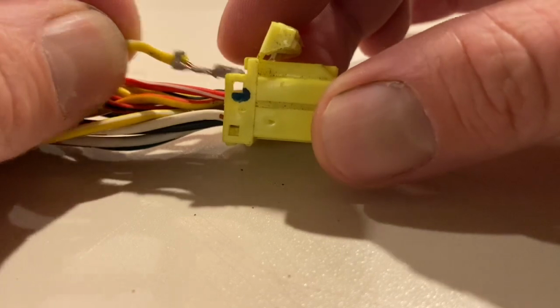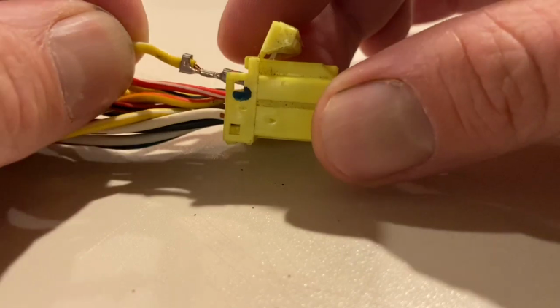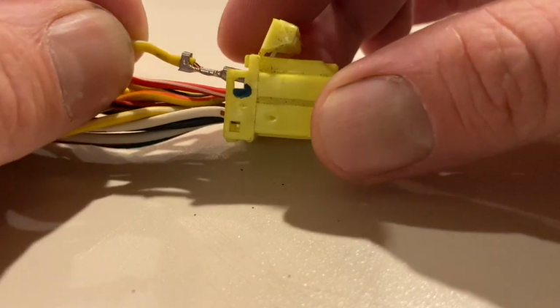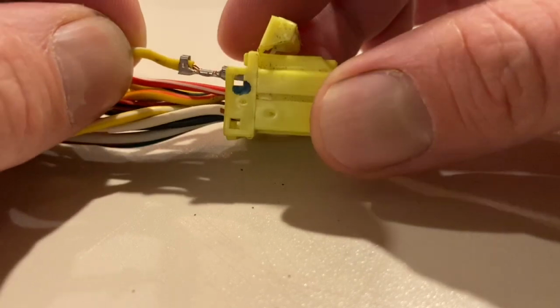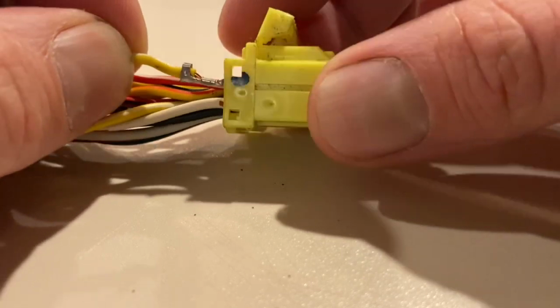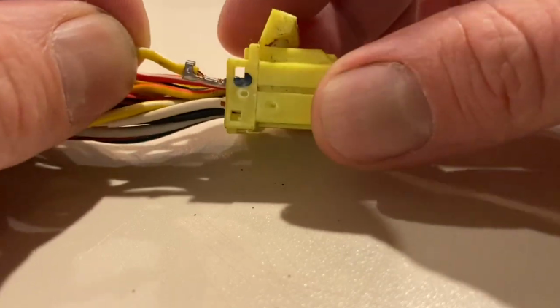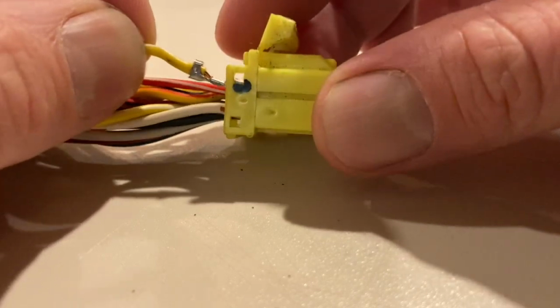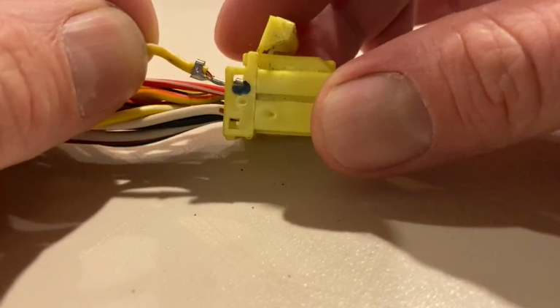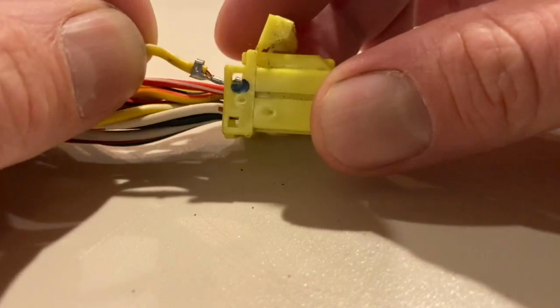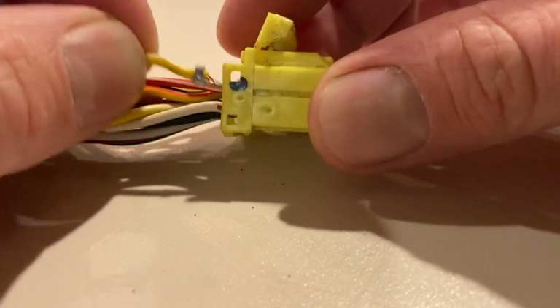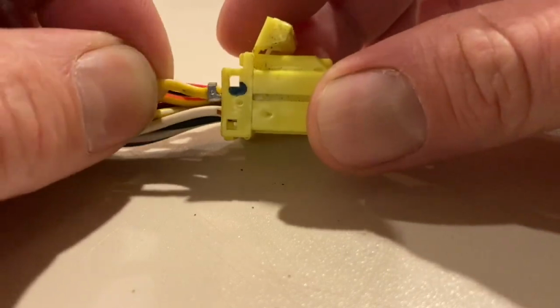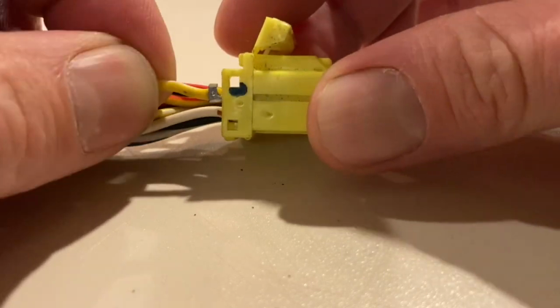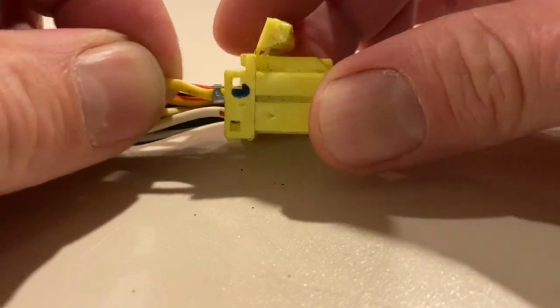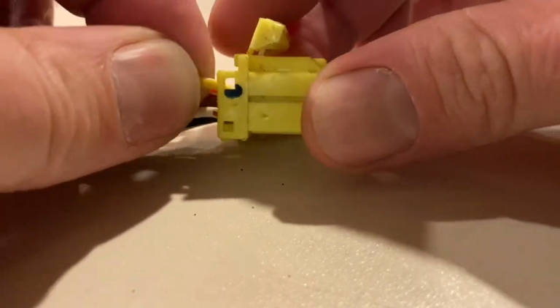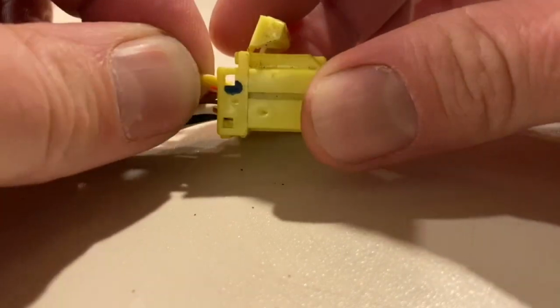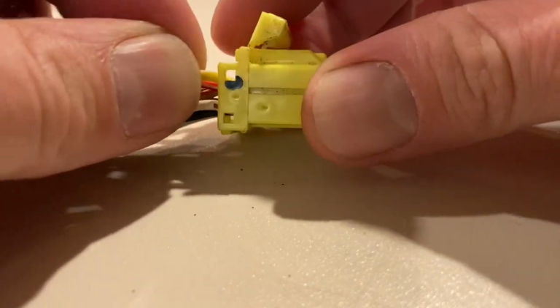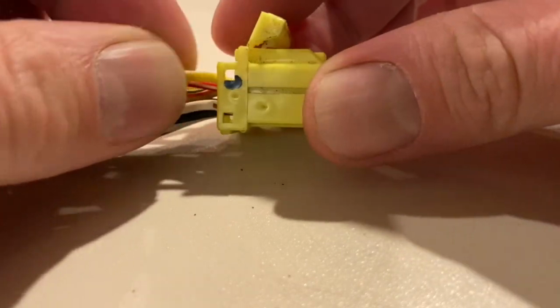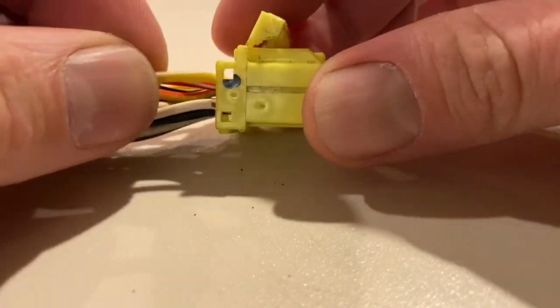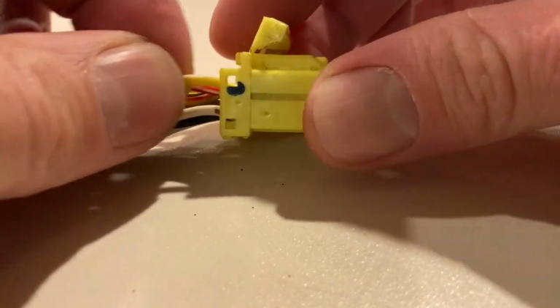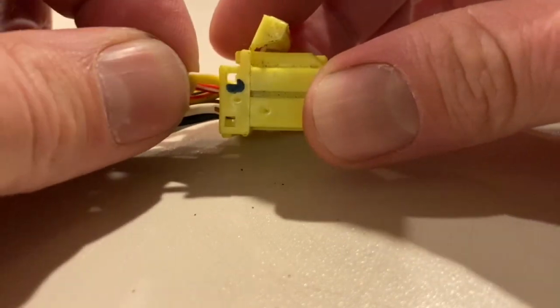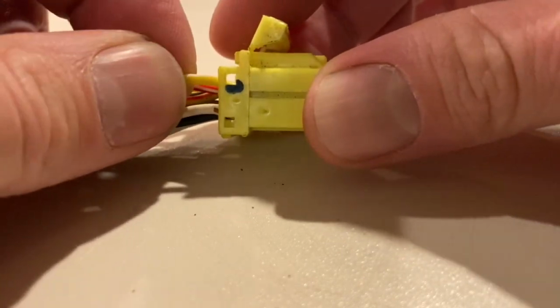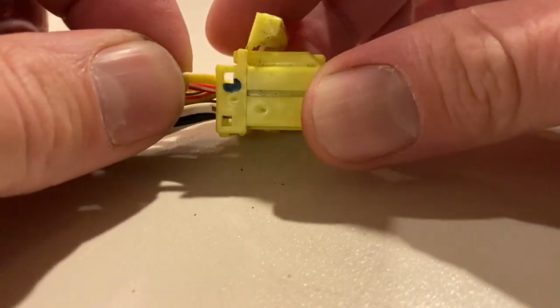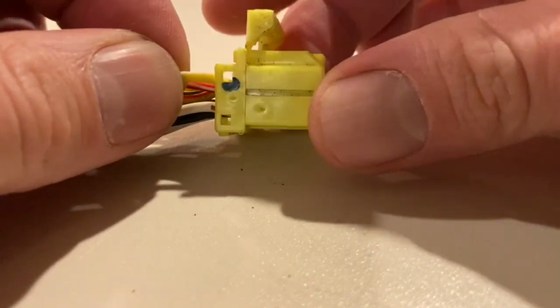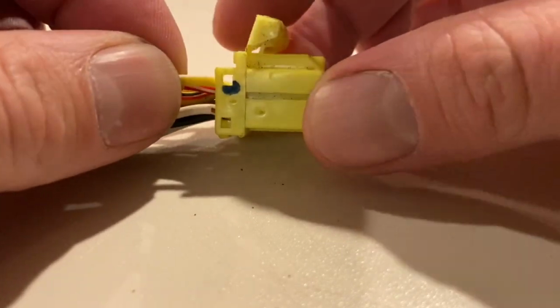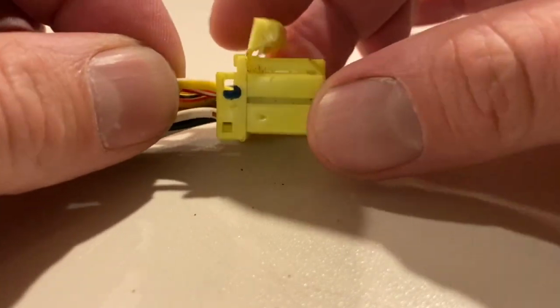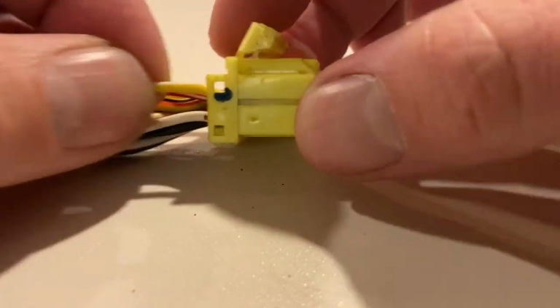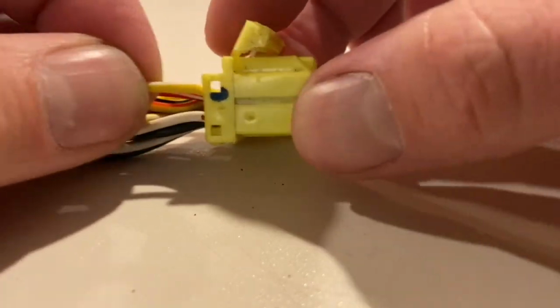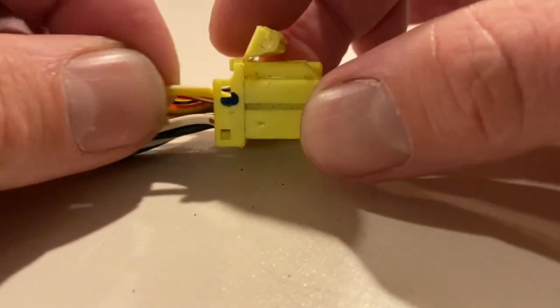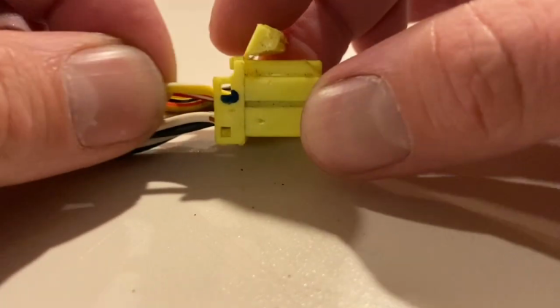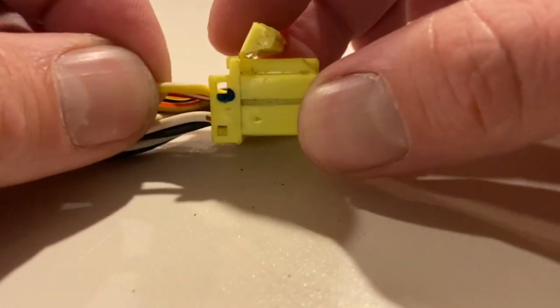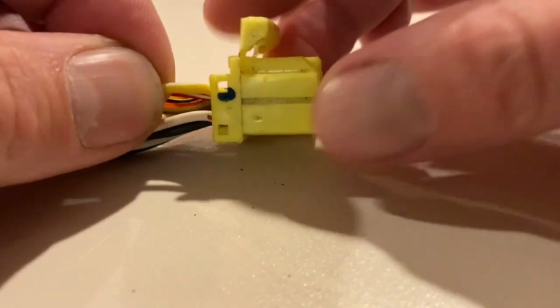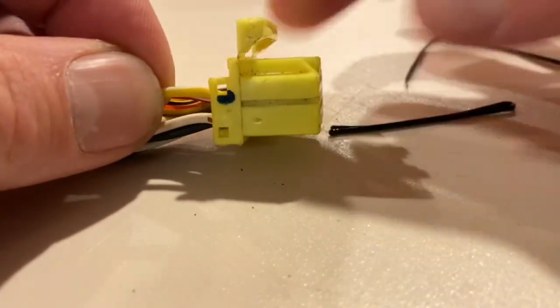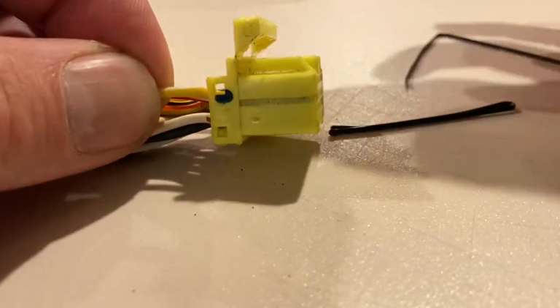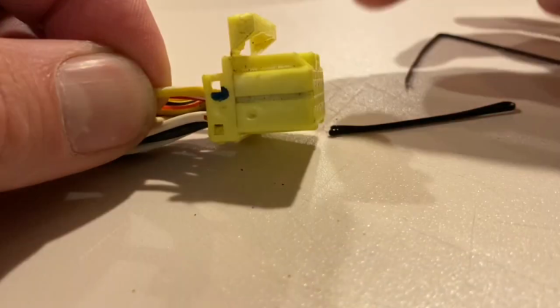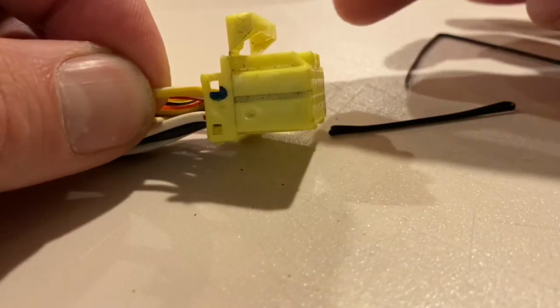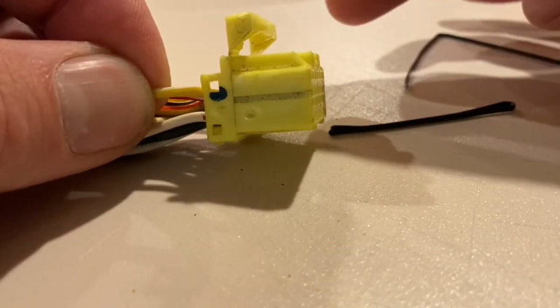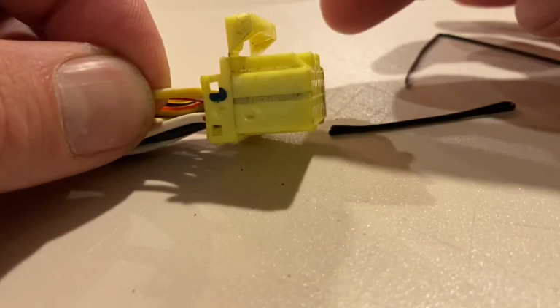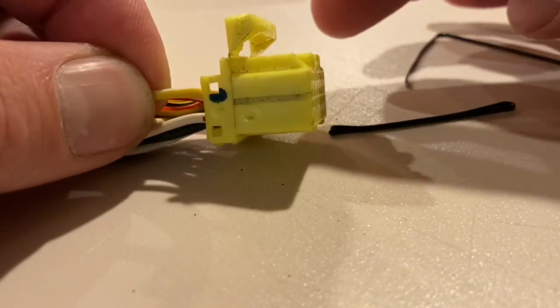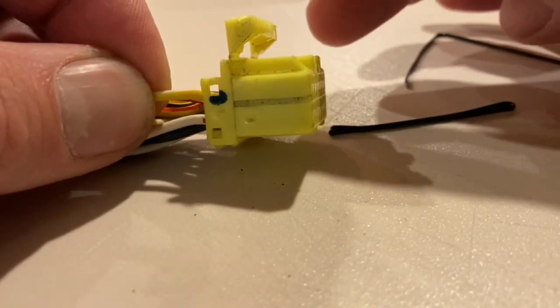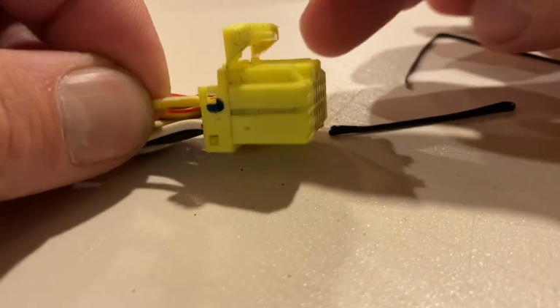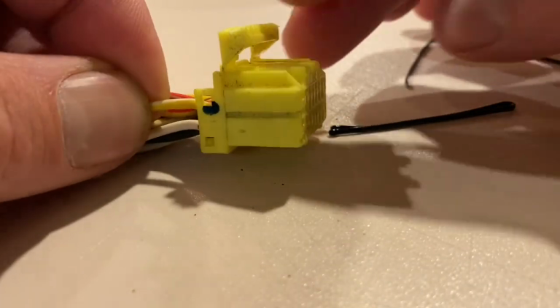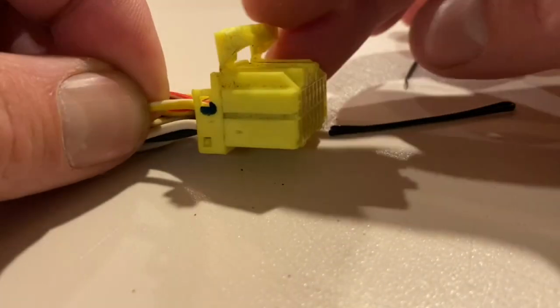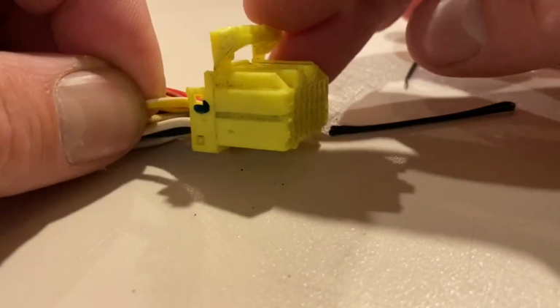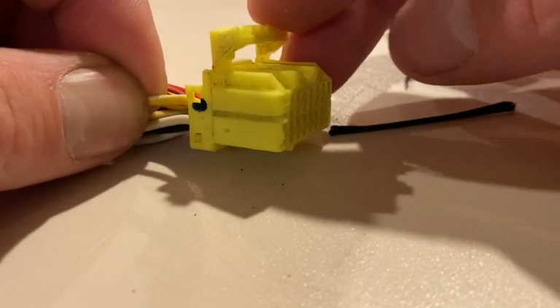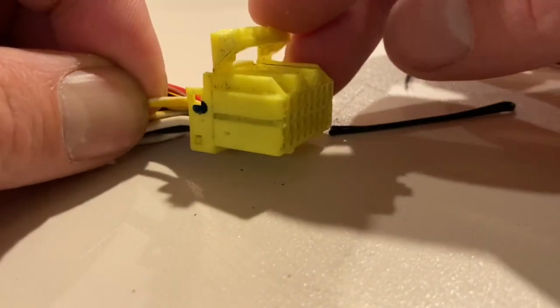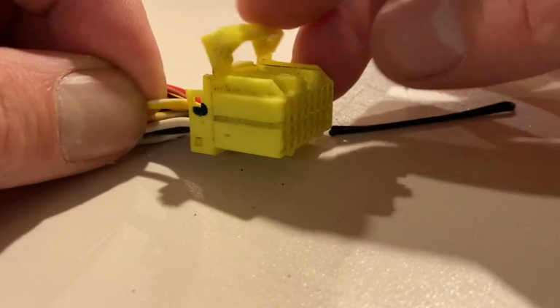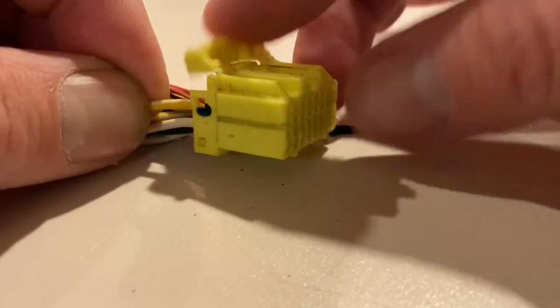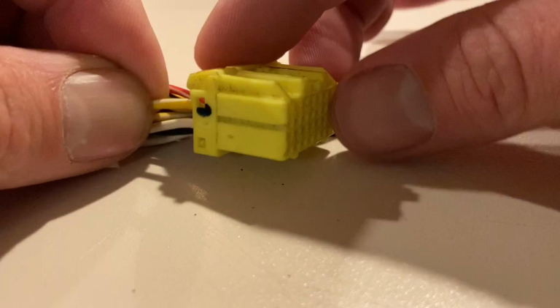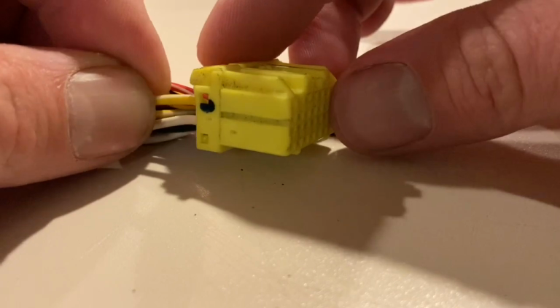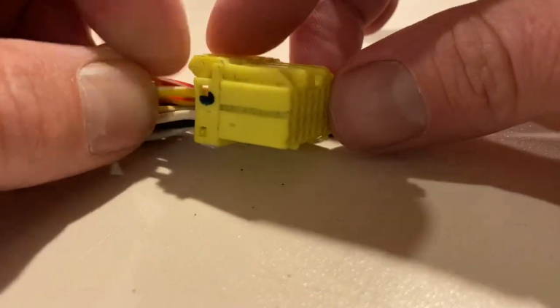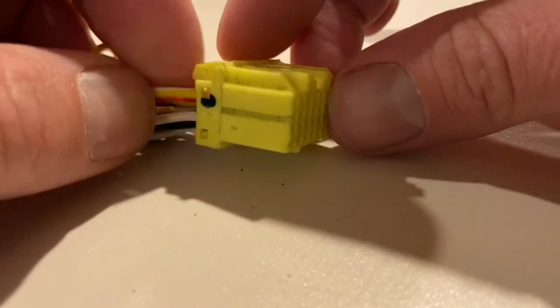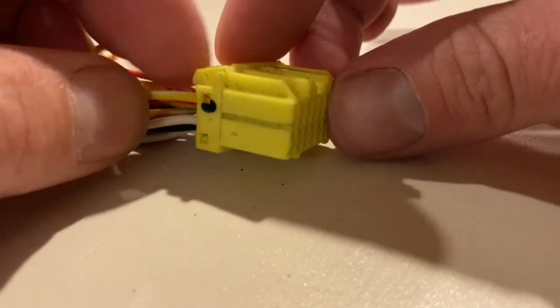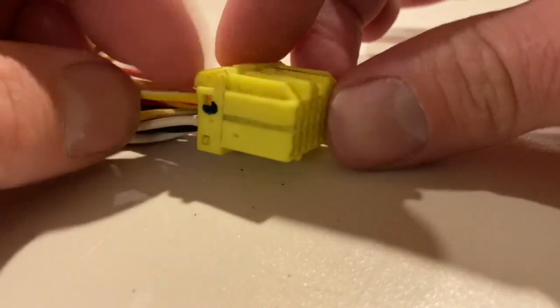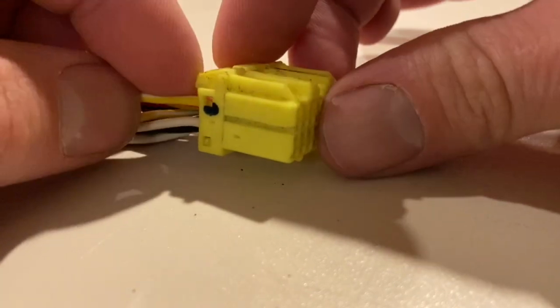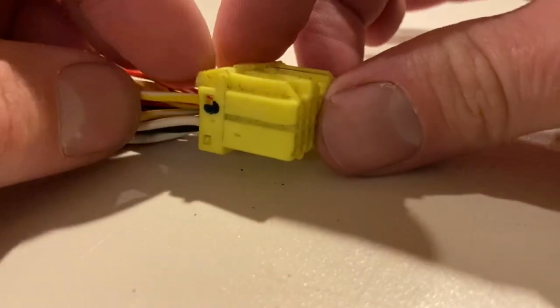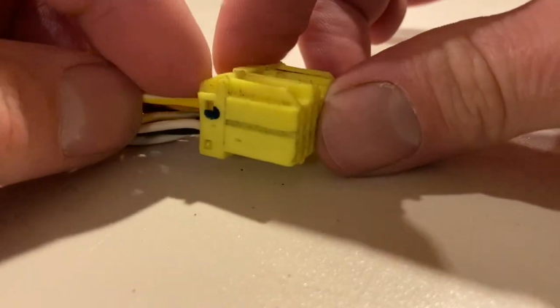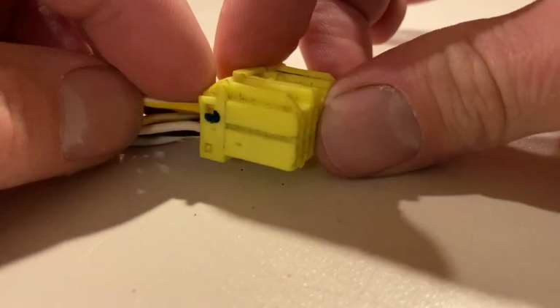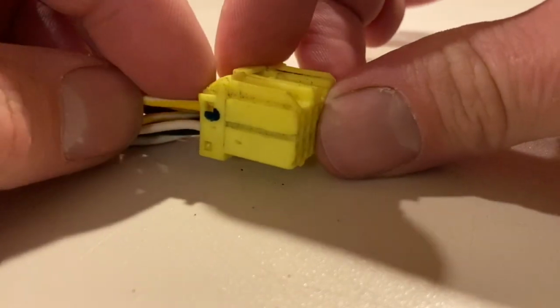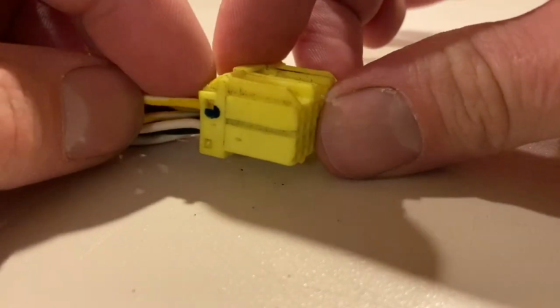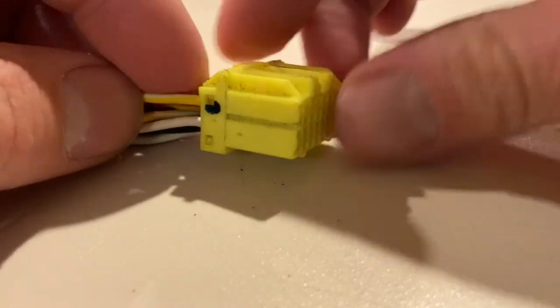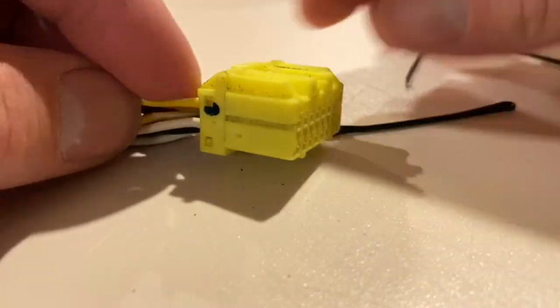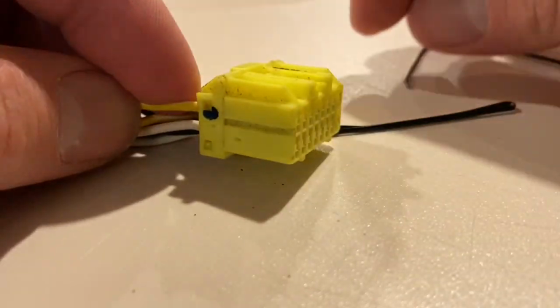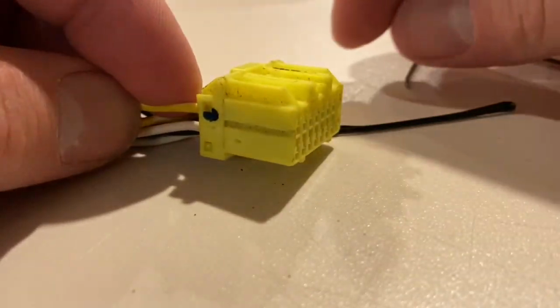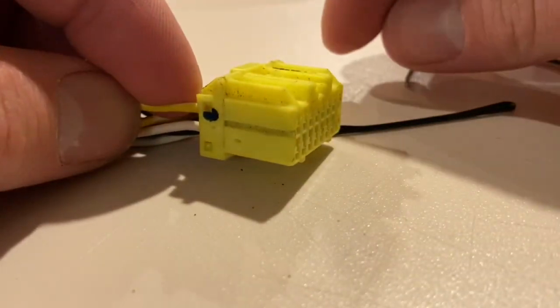And then to slide it back in, you just pop it in and it's now locked into place, and then you can fold this thing back down.